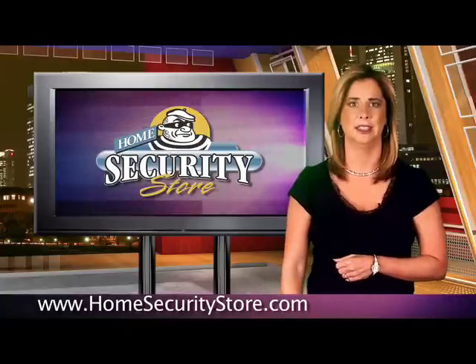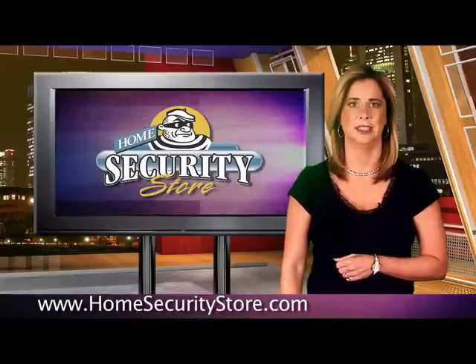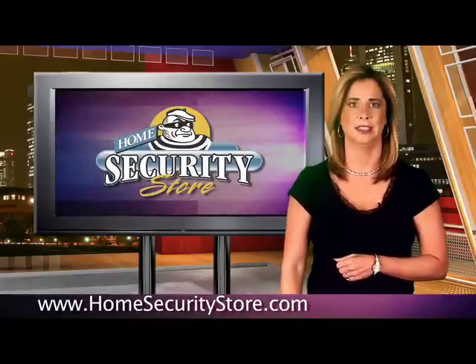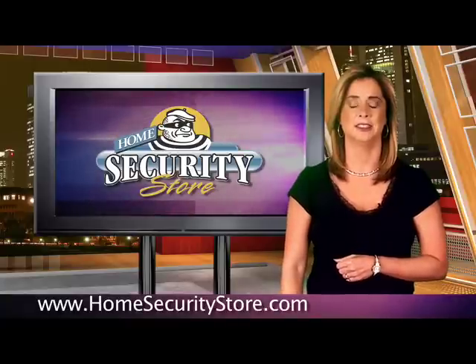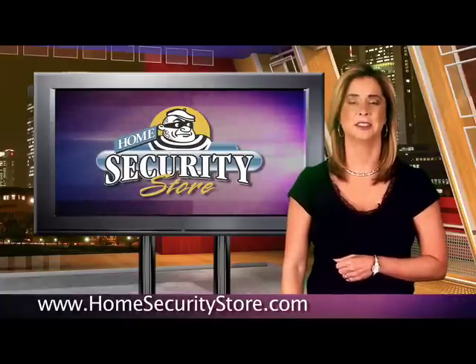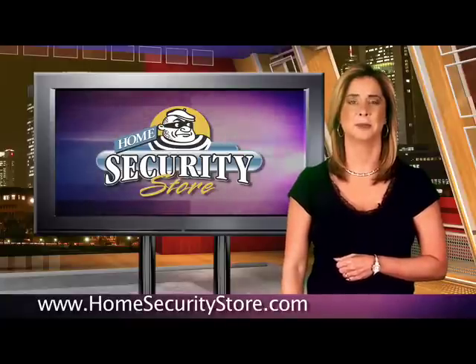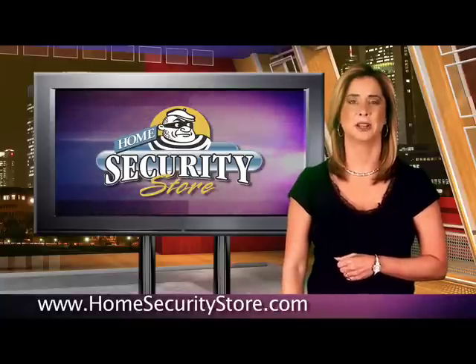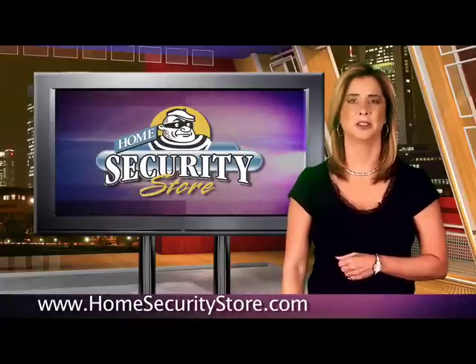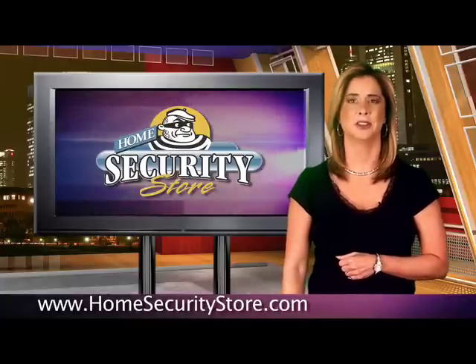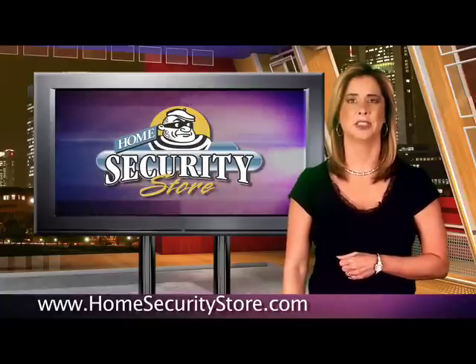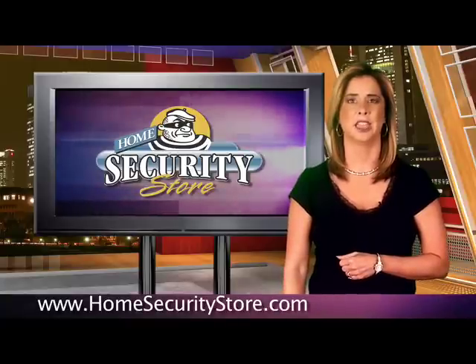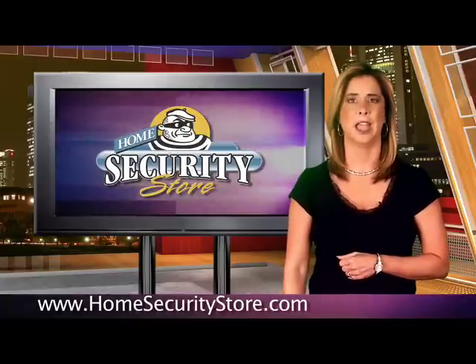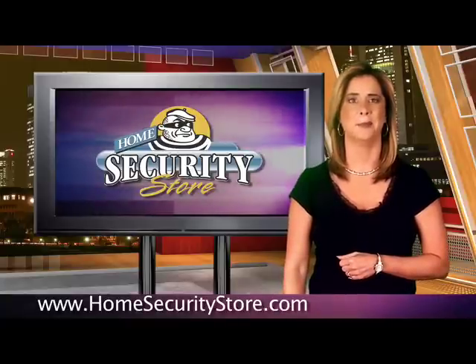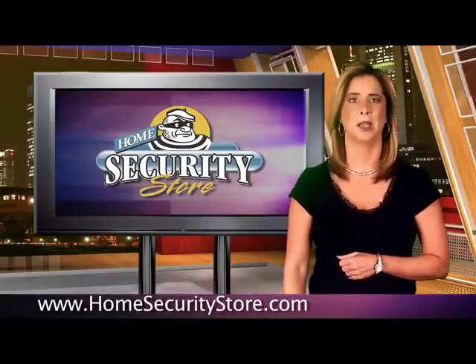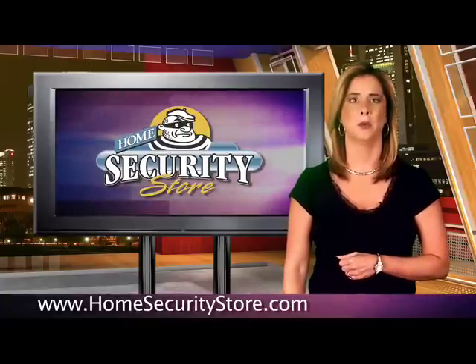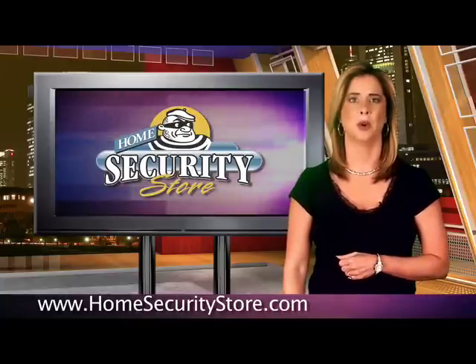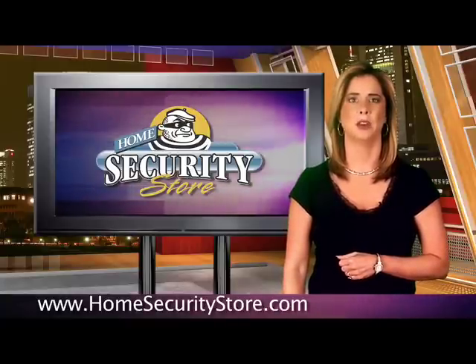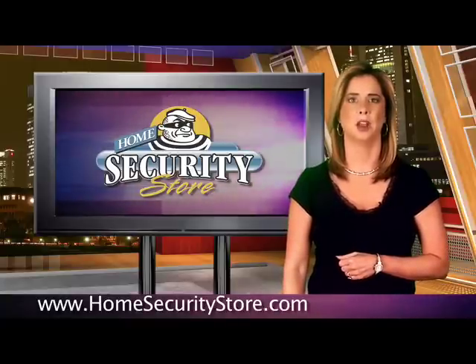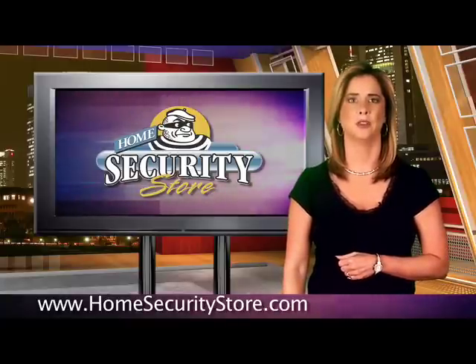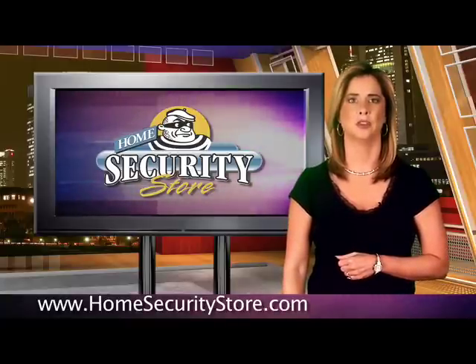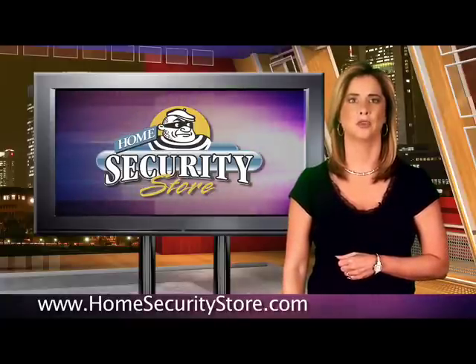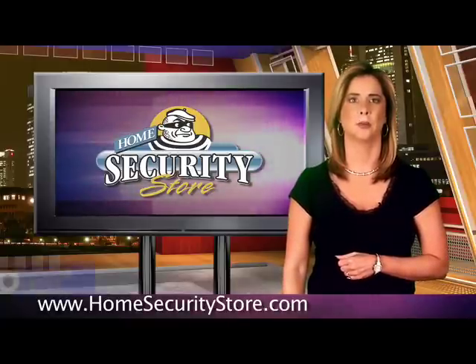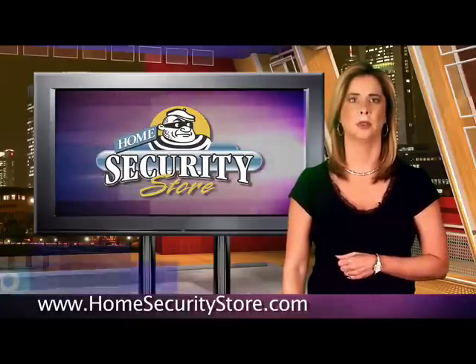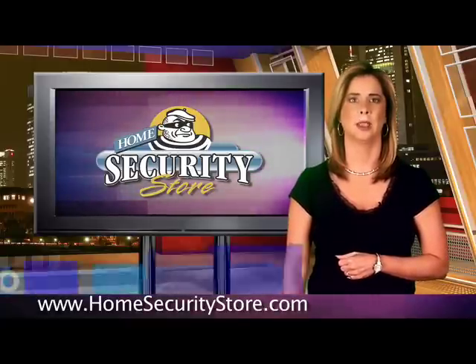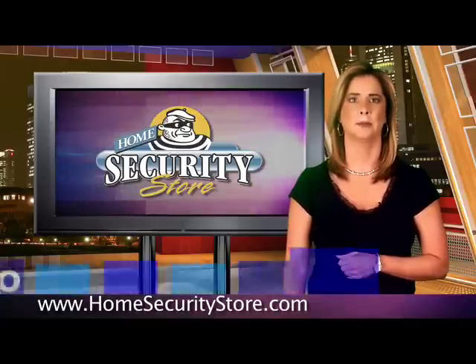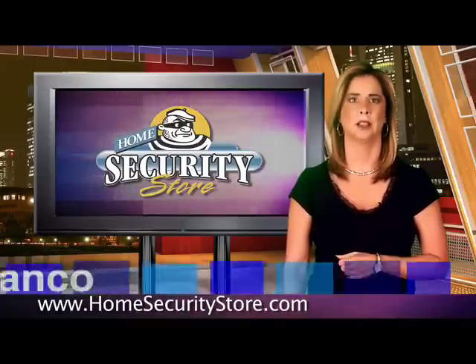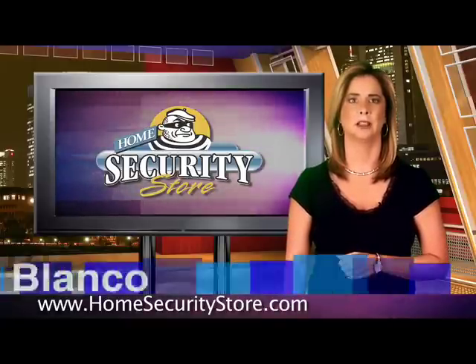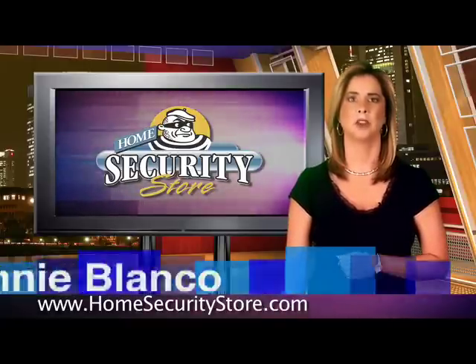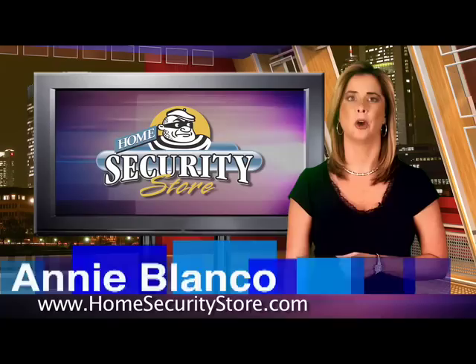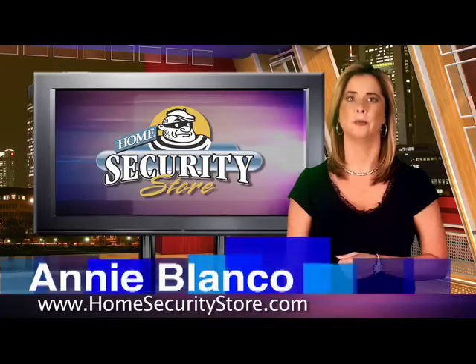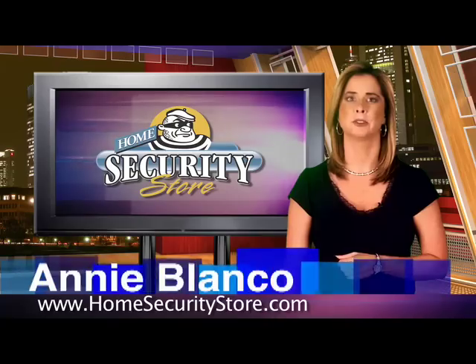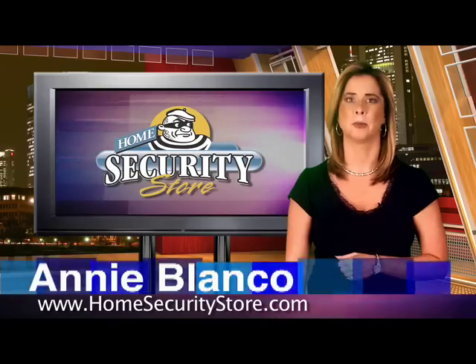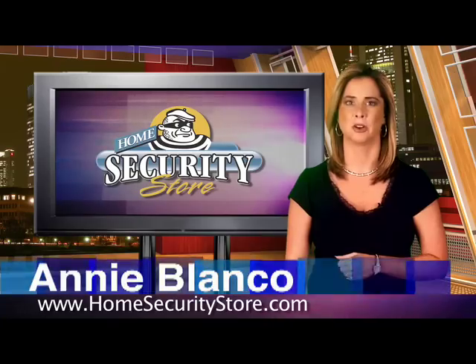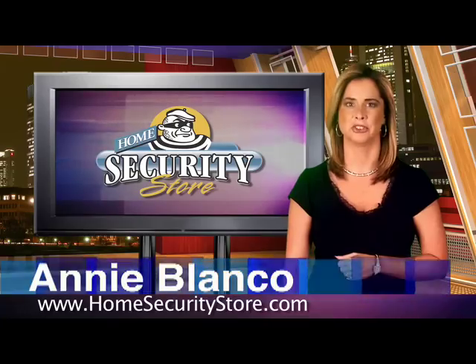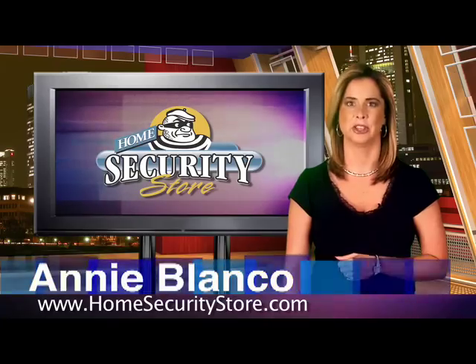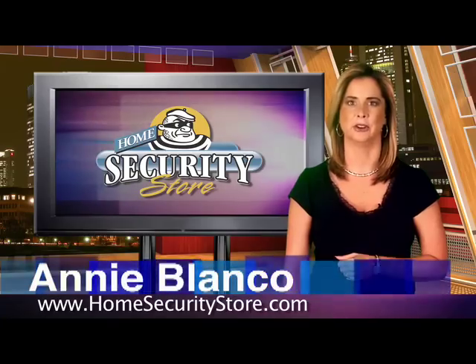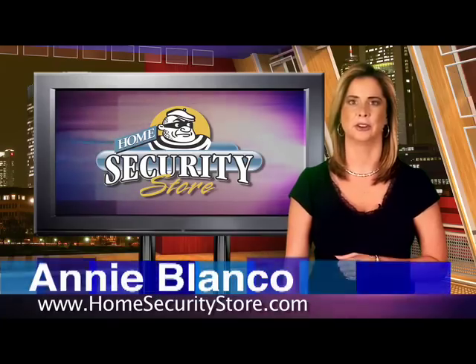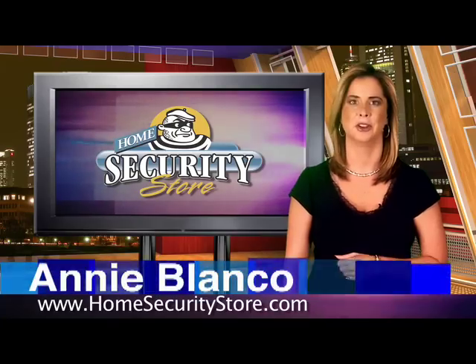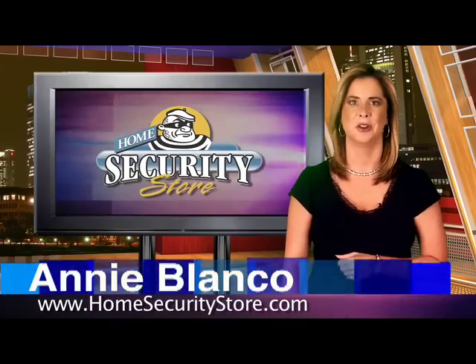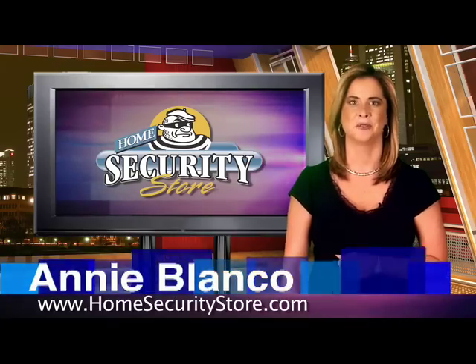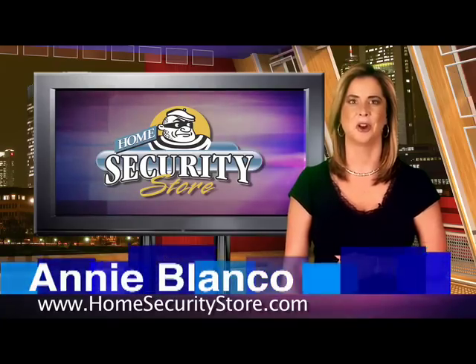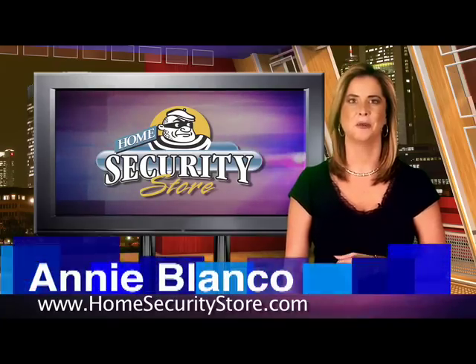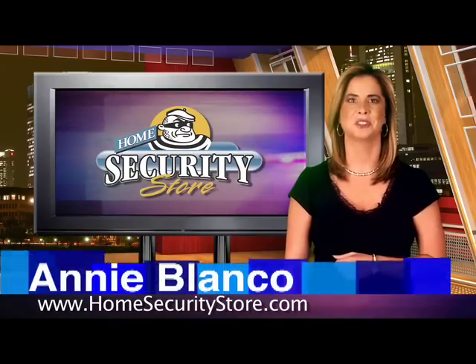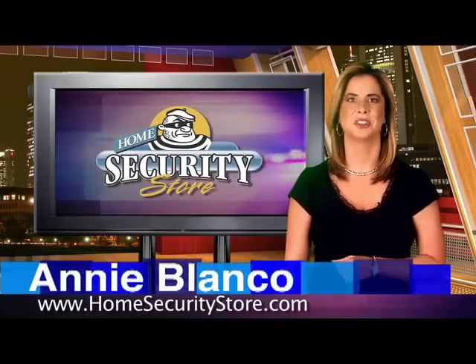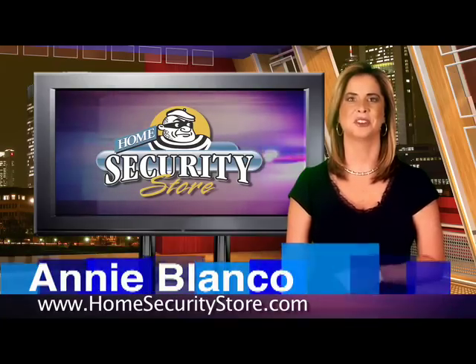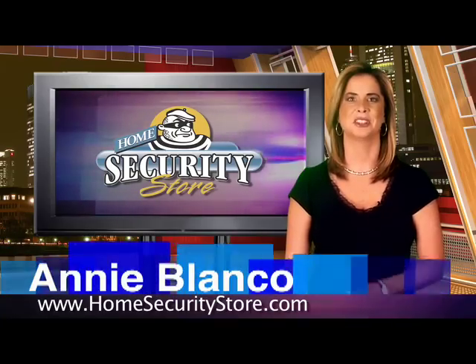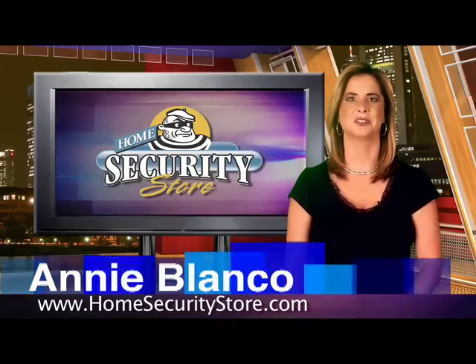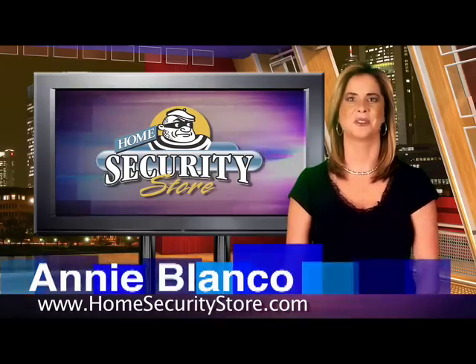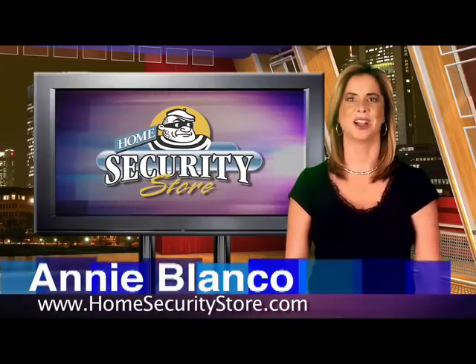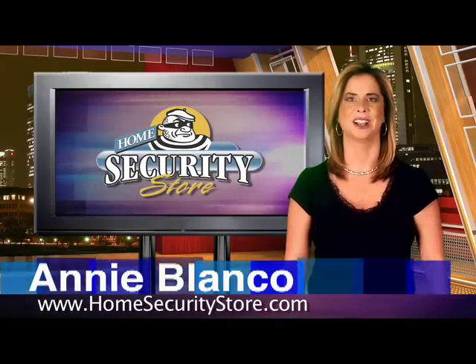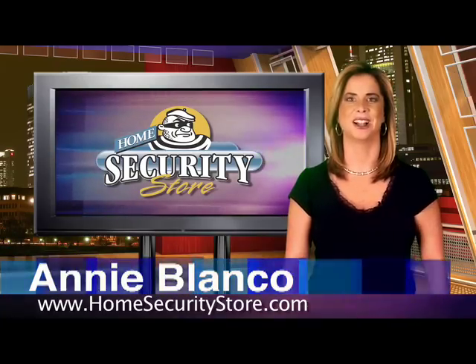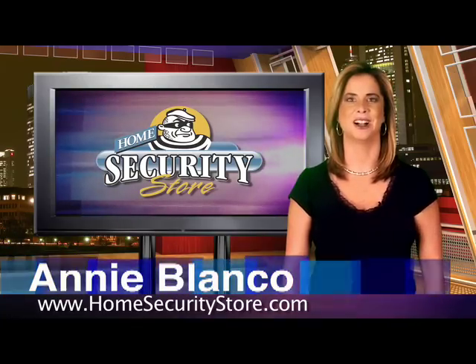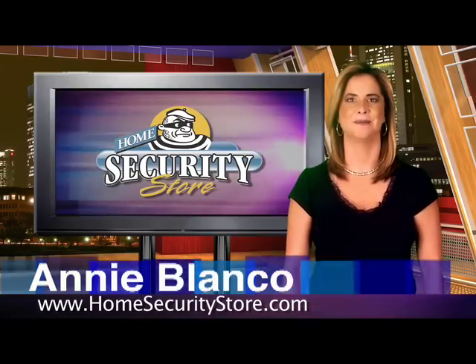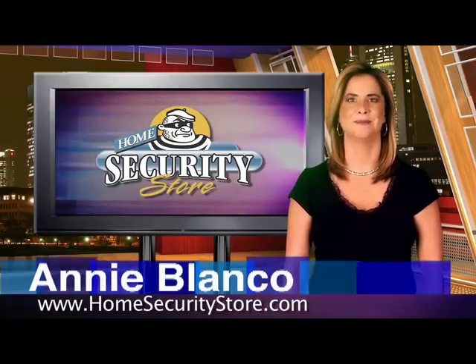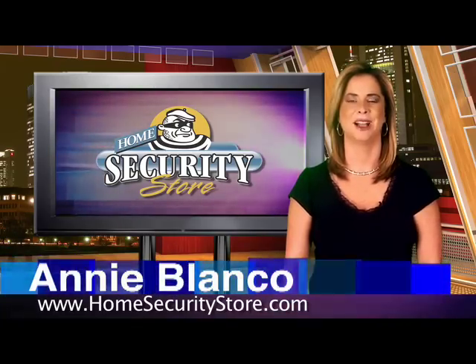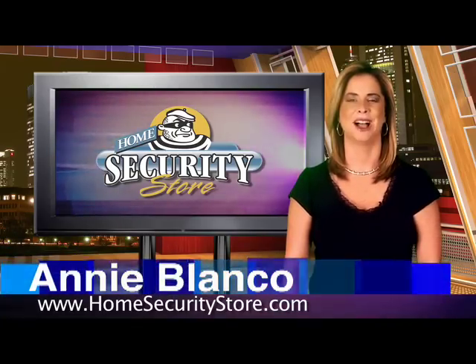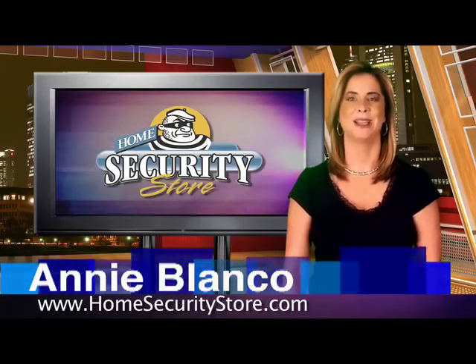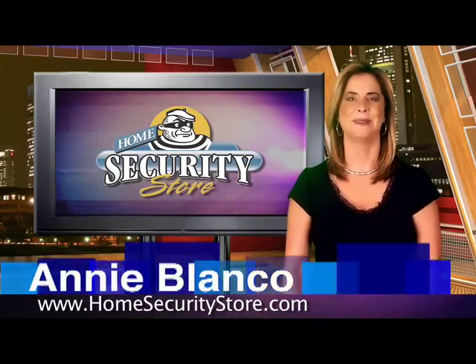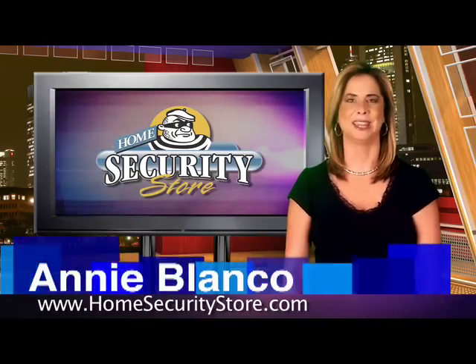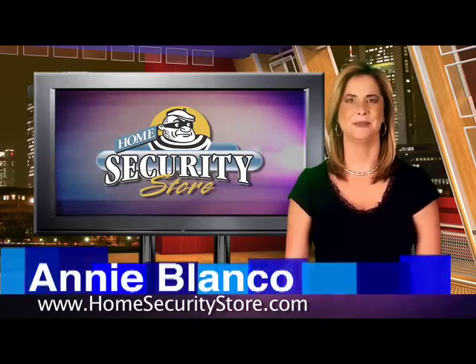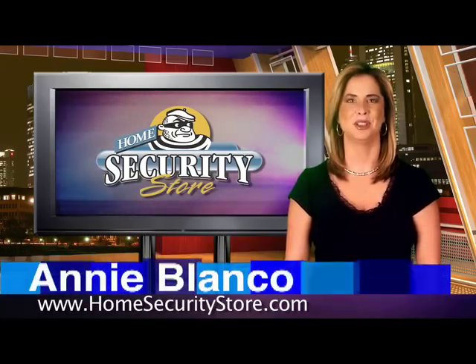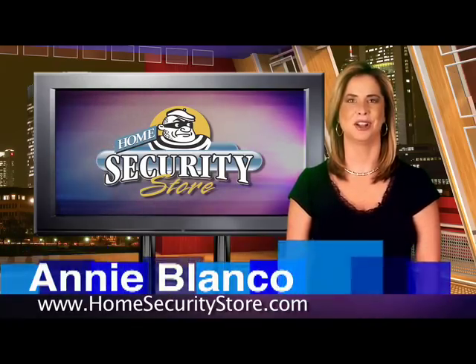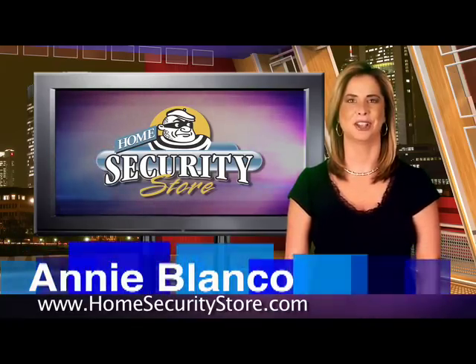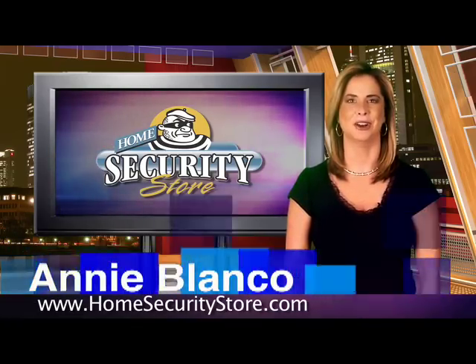This has been a look at the ML100AAA Plus HomeSmart Center. For HomeSecurityStore.com, I'm Annie Blanco.